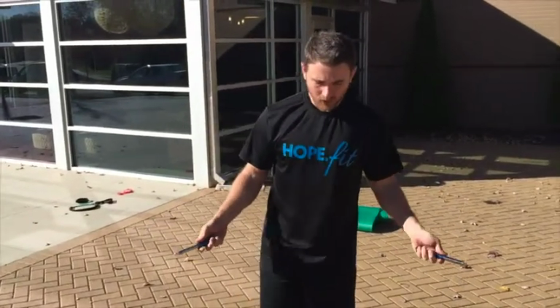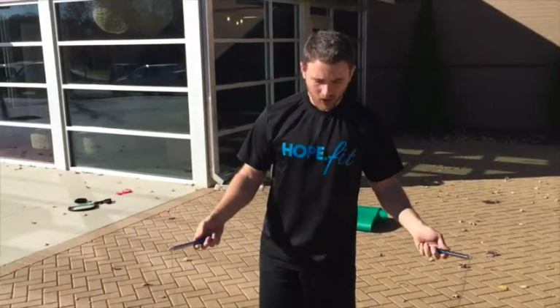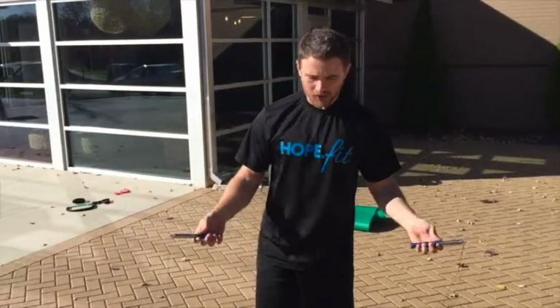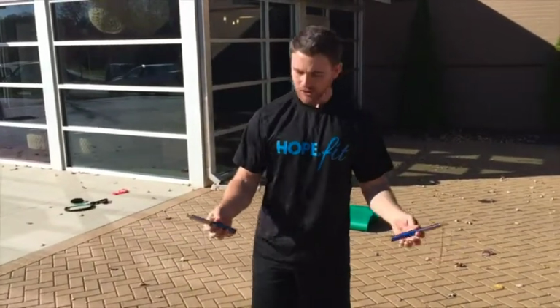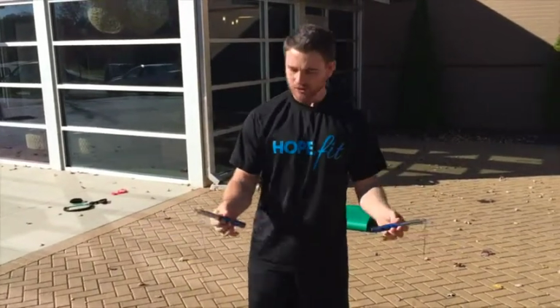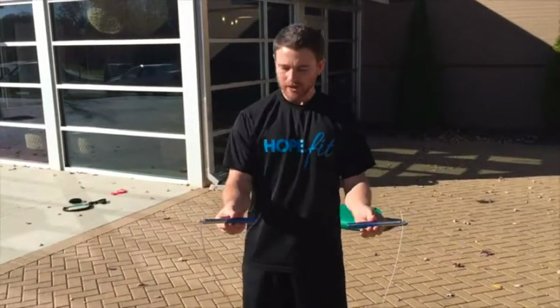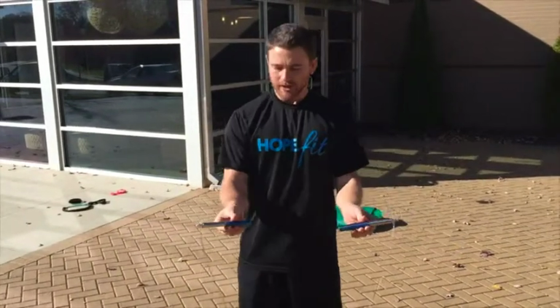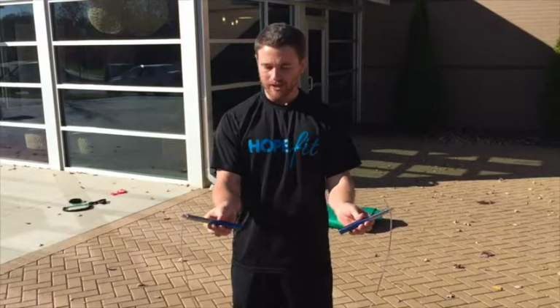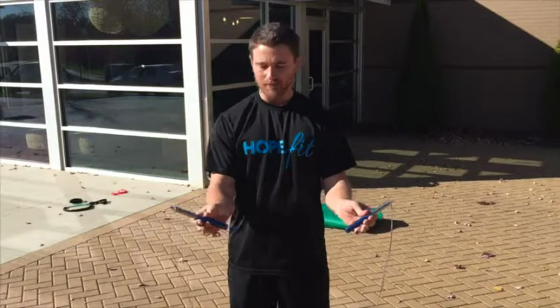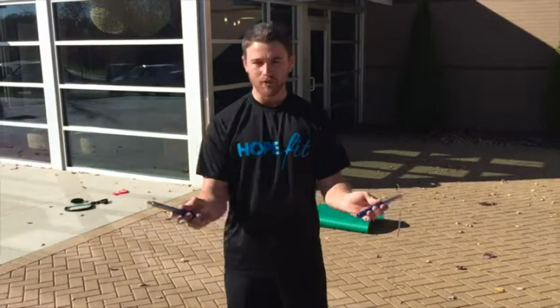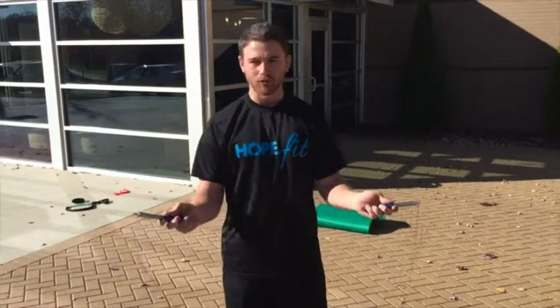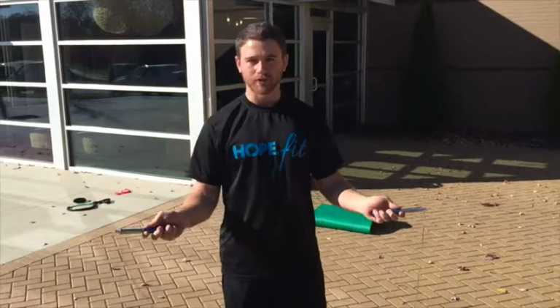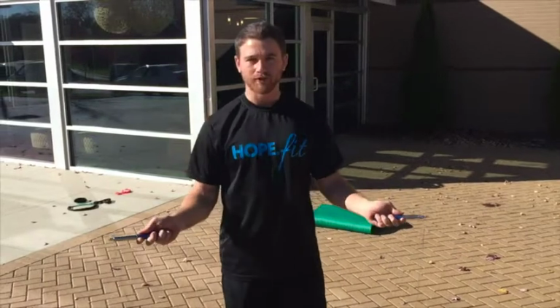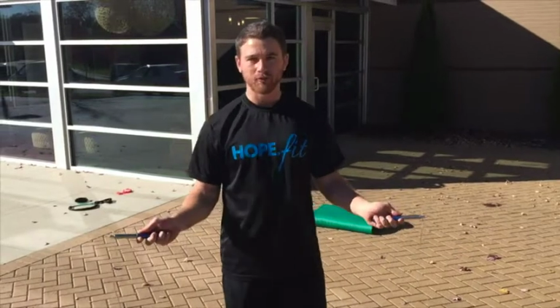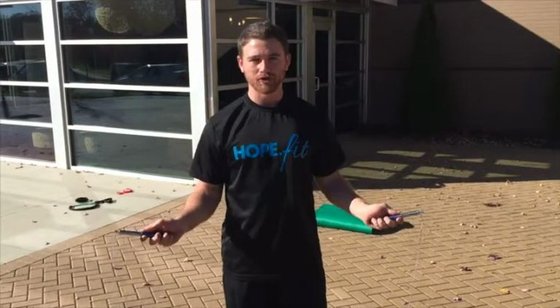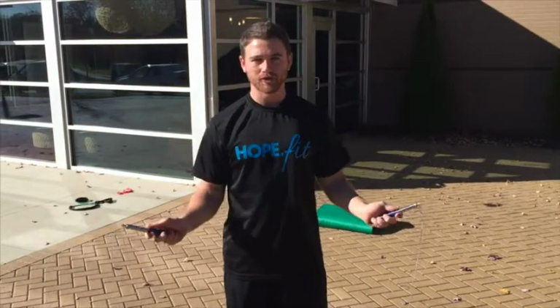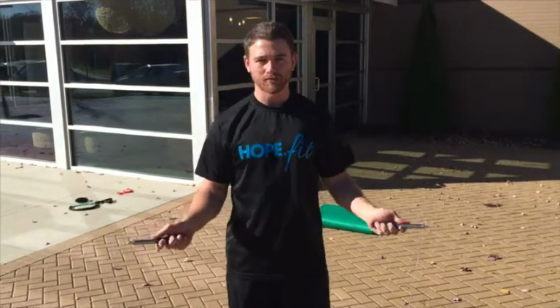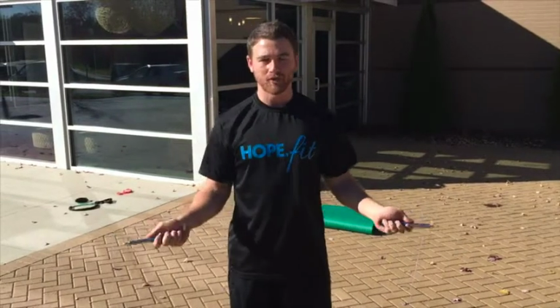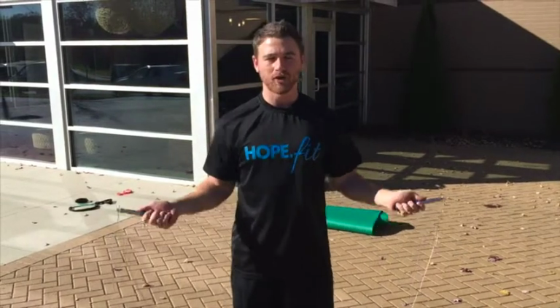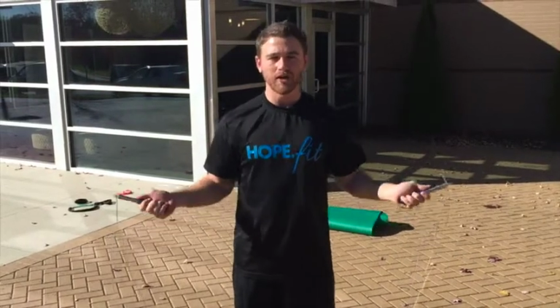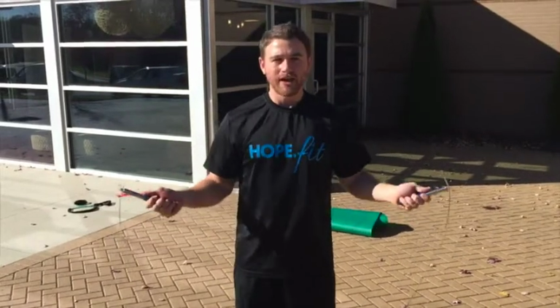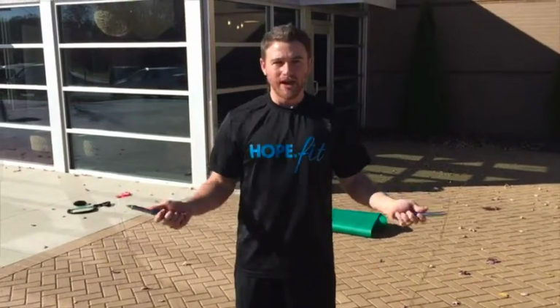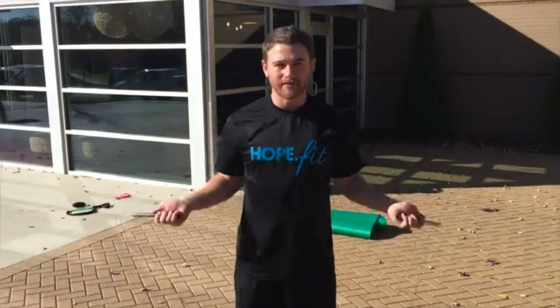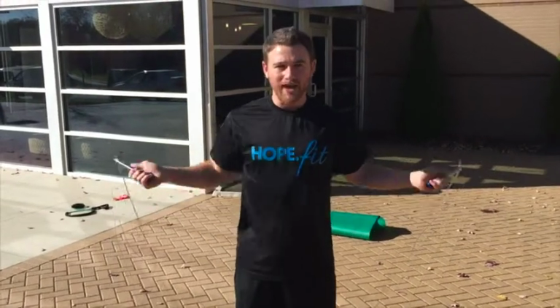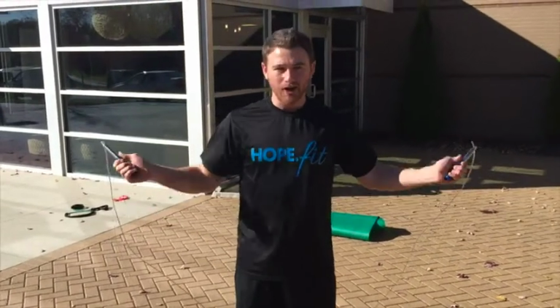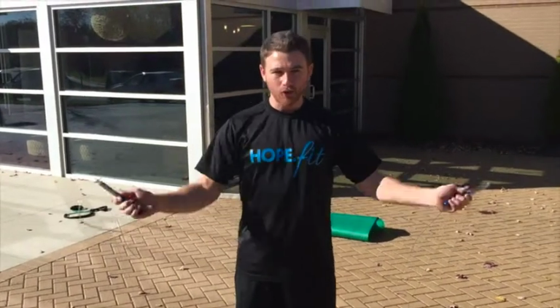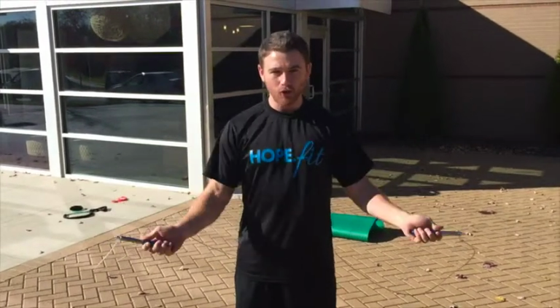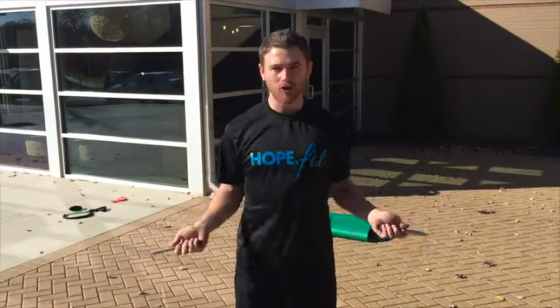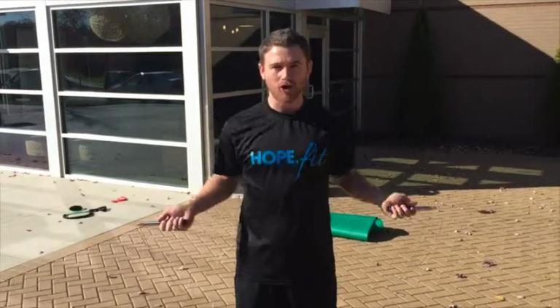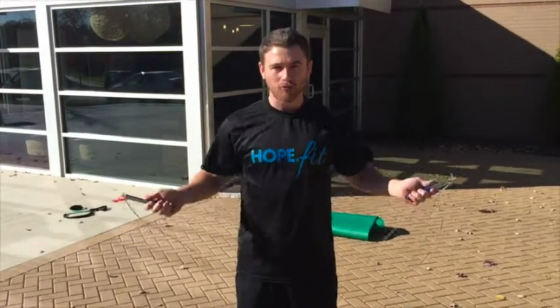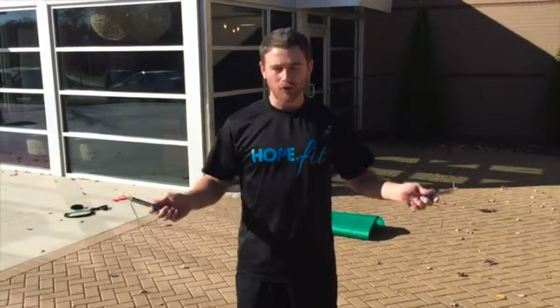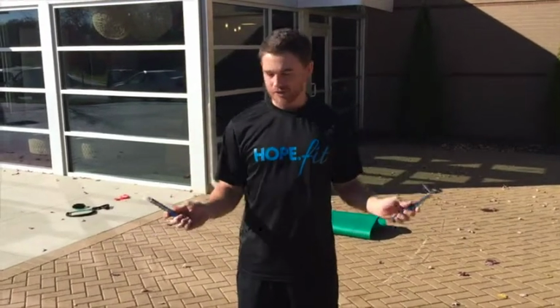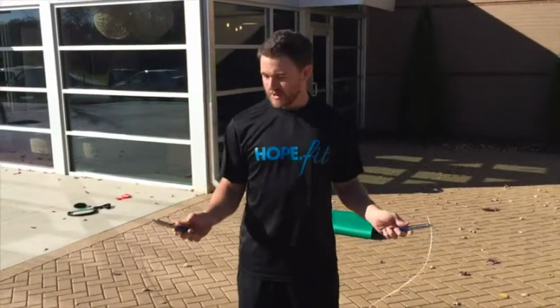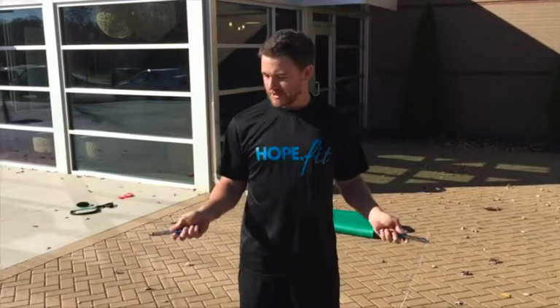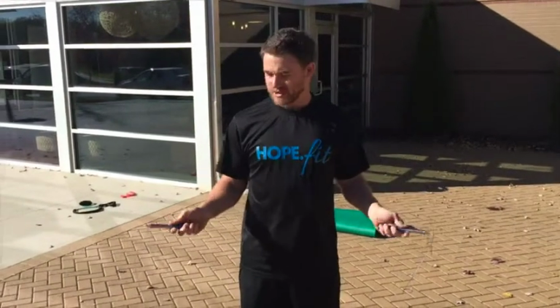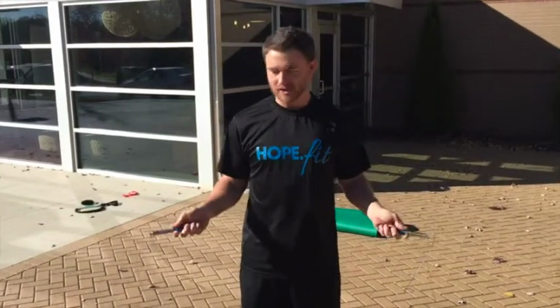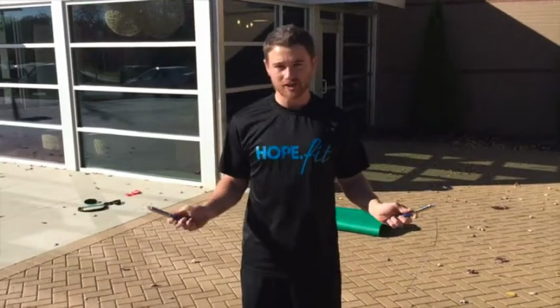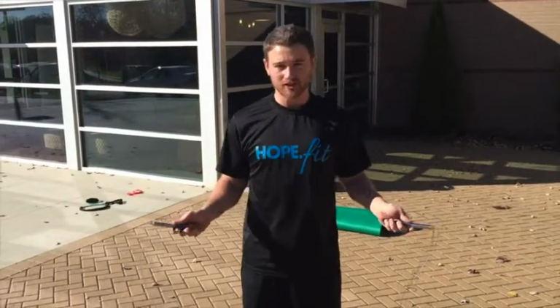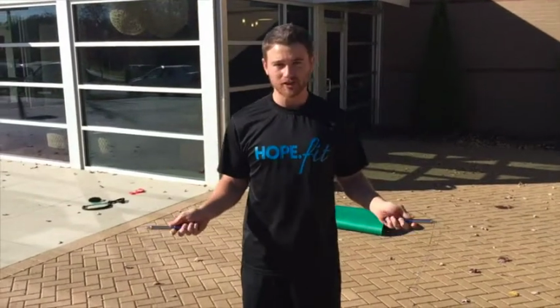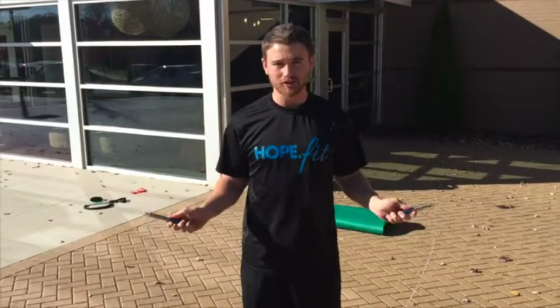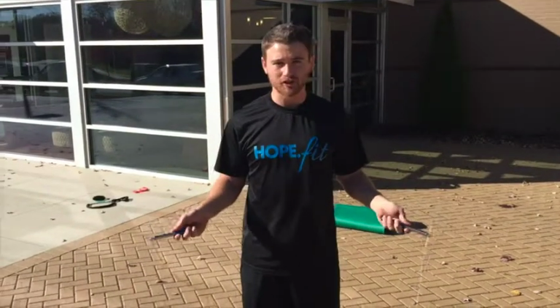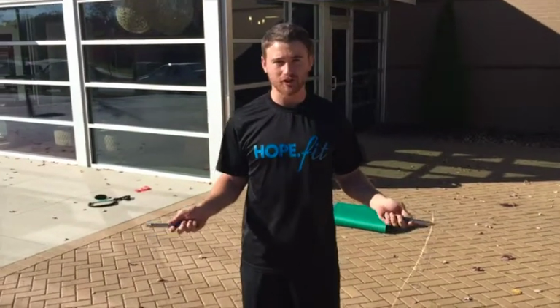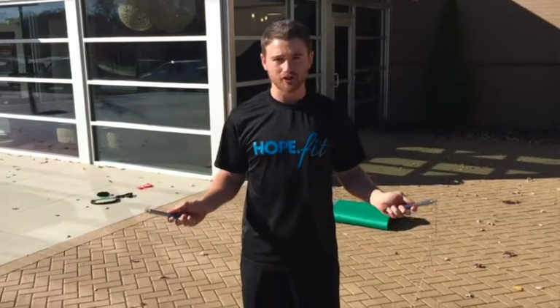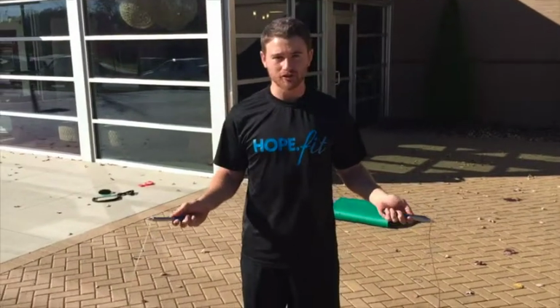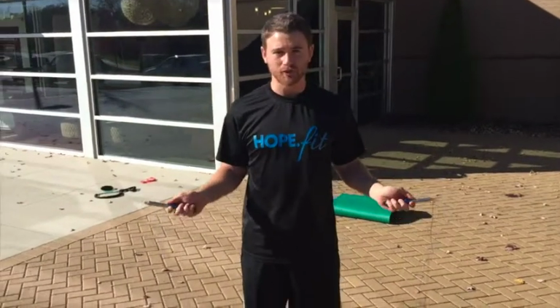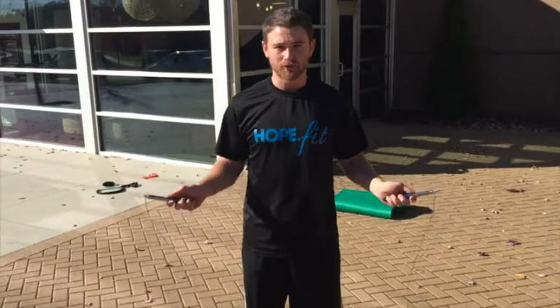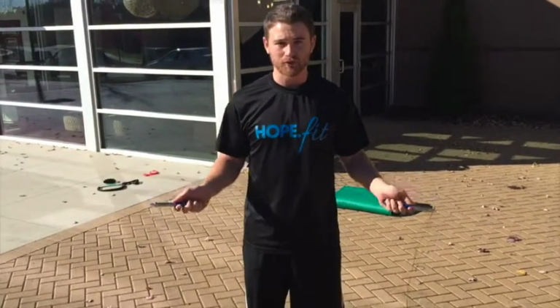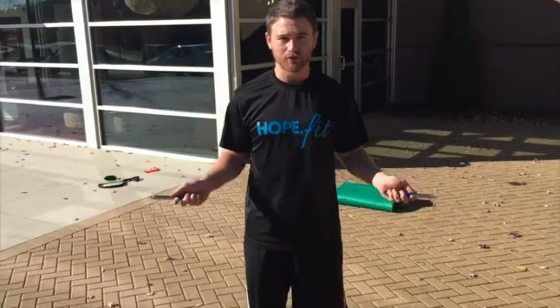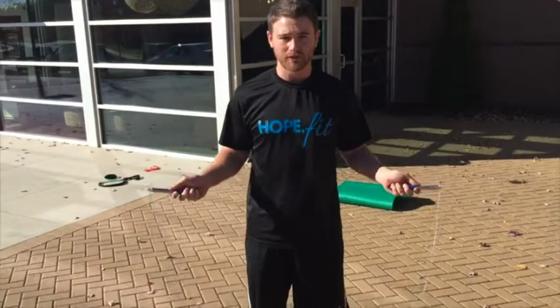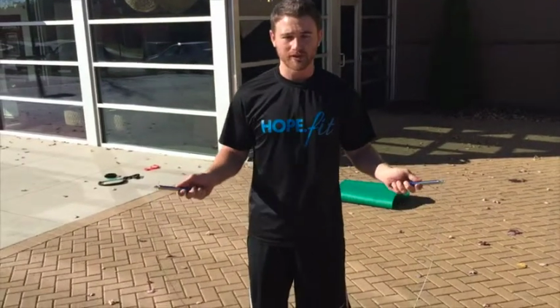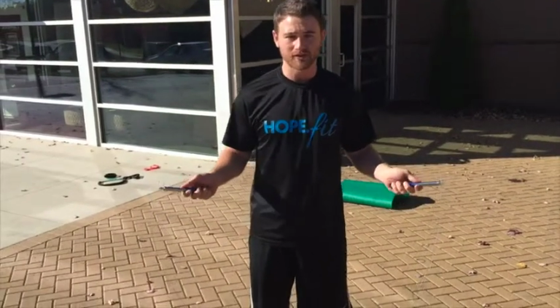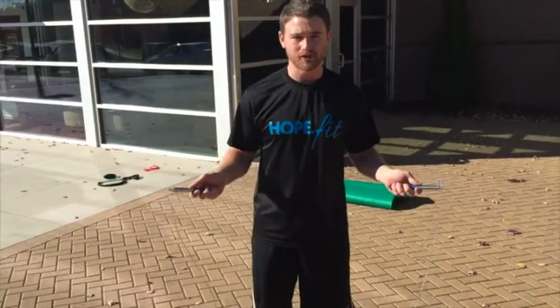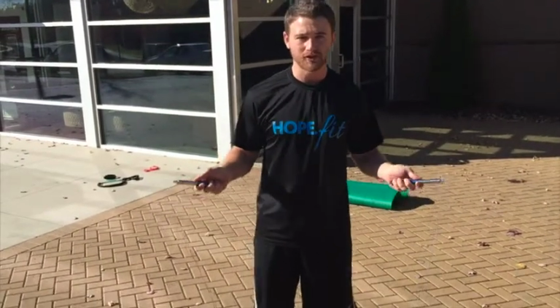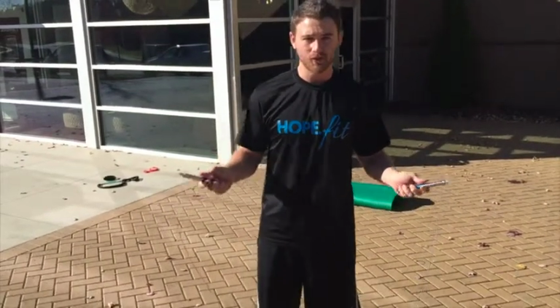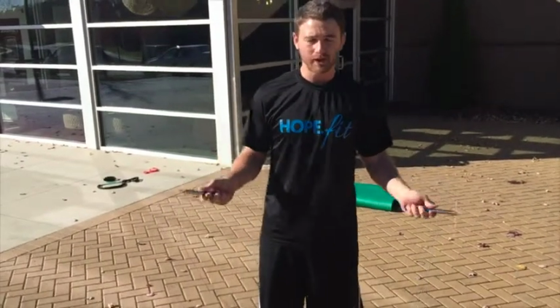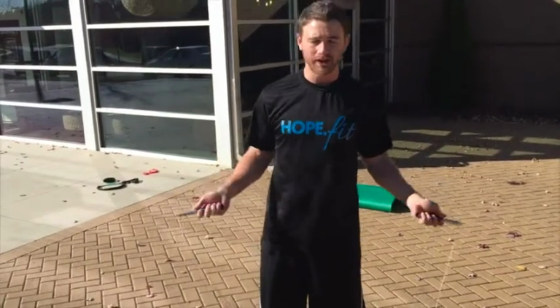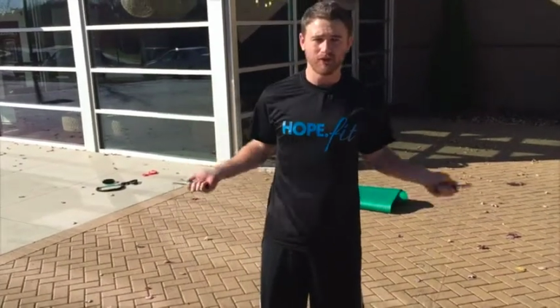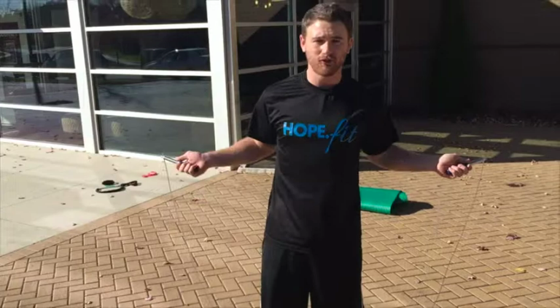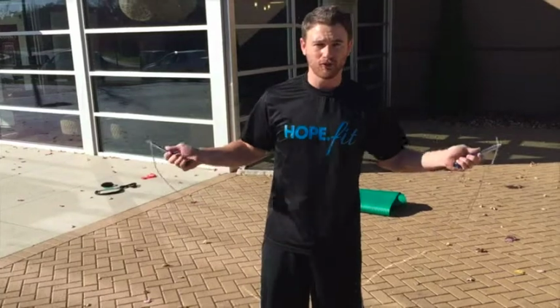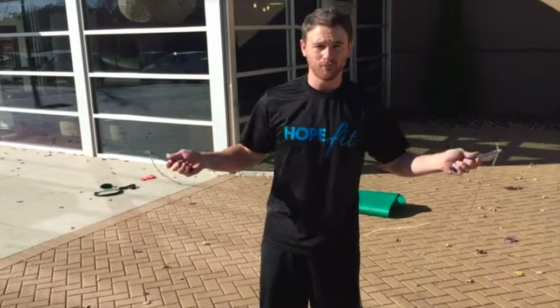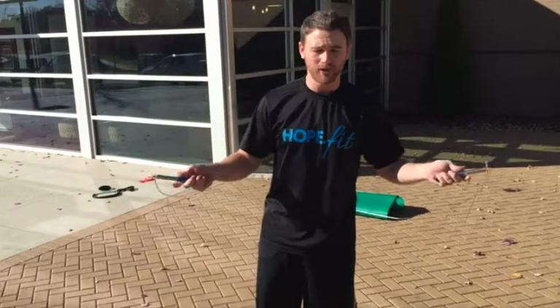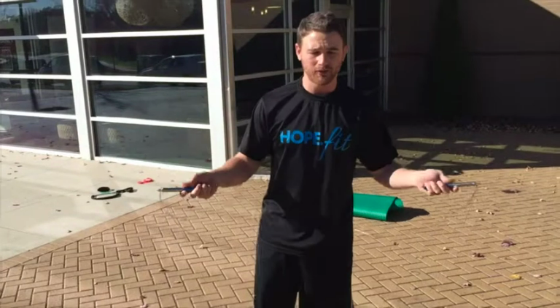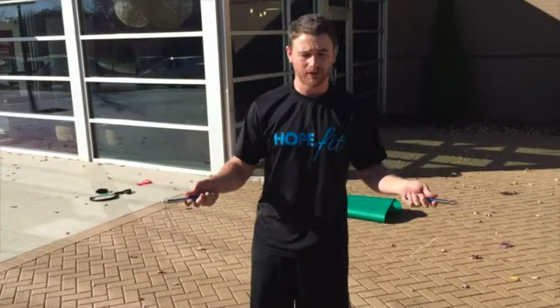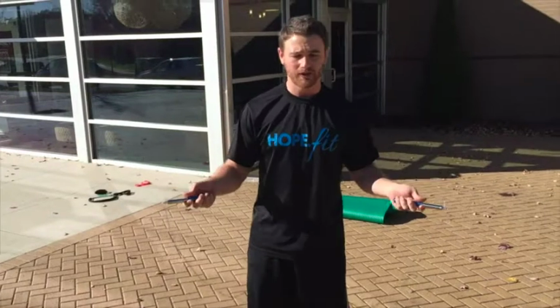Also, keep your wrist motion small. It's not a whole arm motion — it's just little circles with your wrists. You don't want to get too big with it.